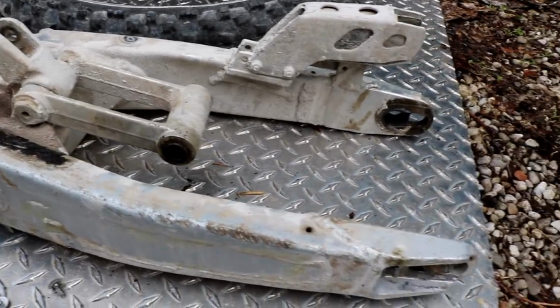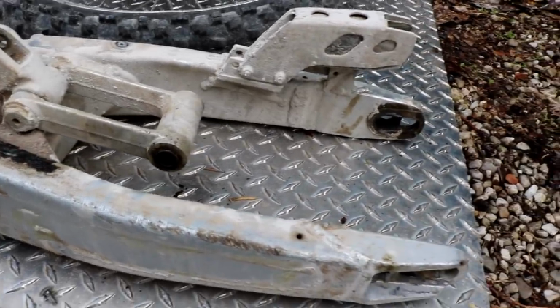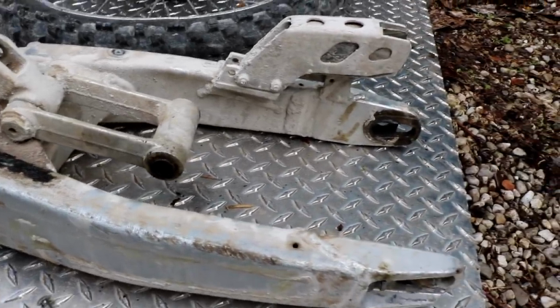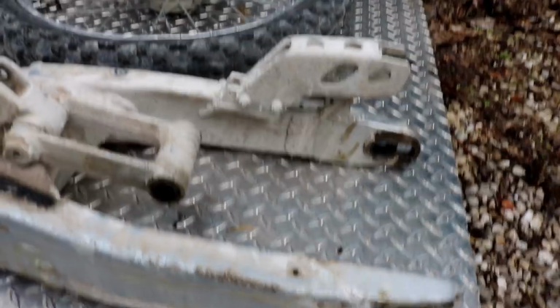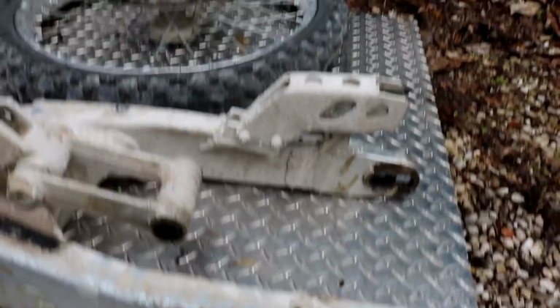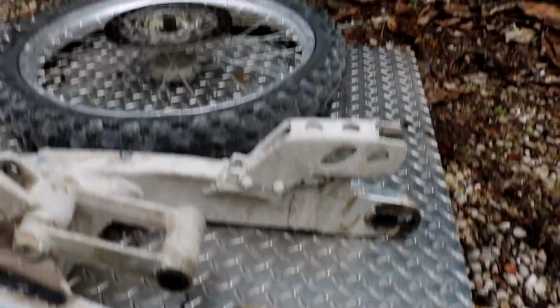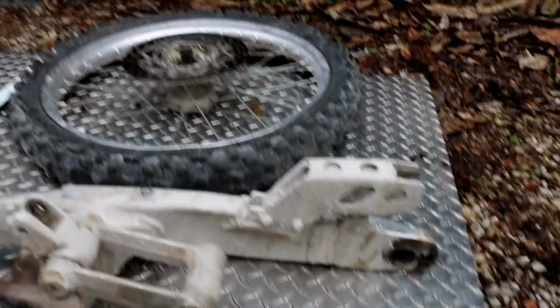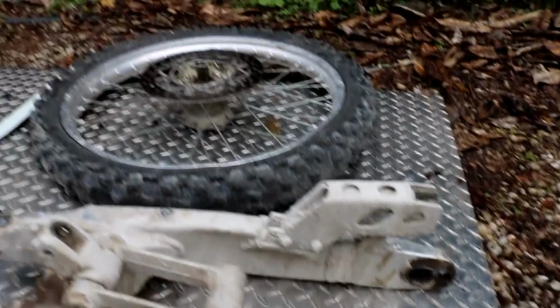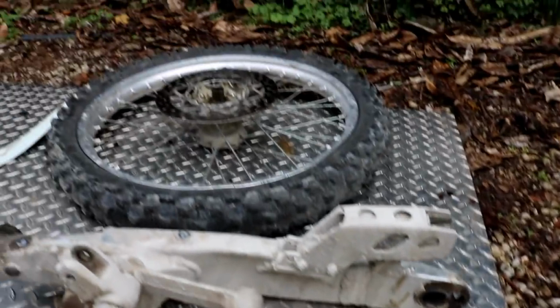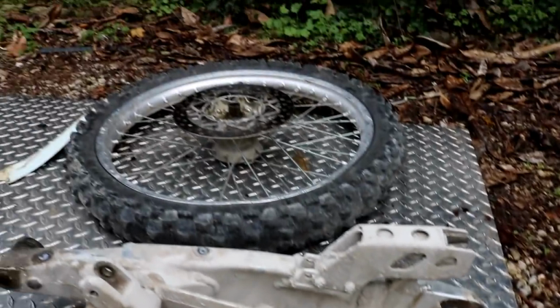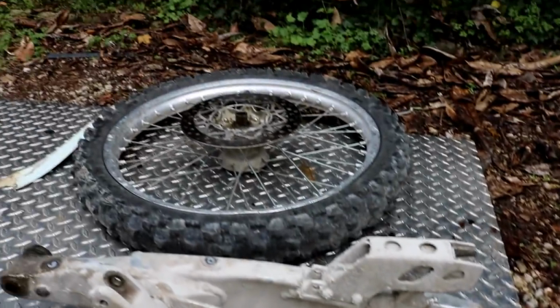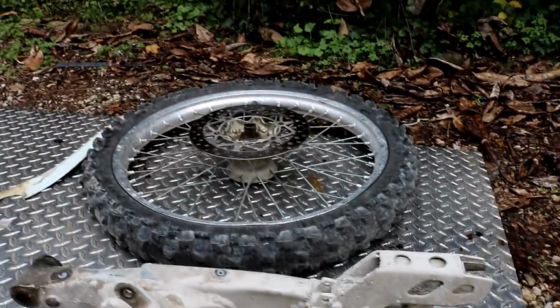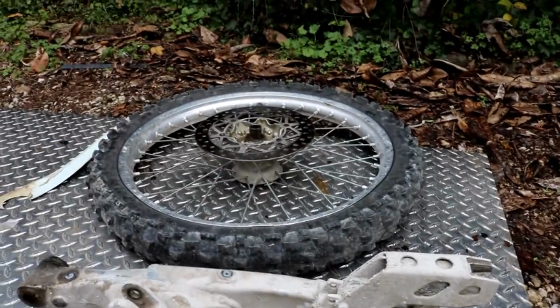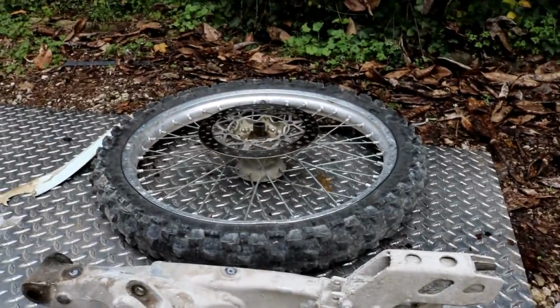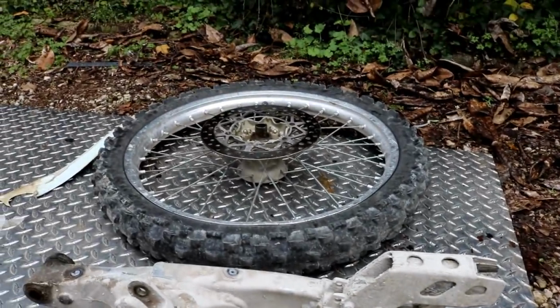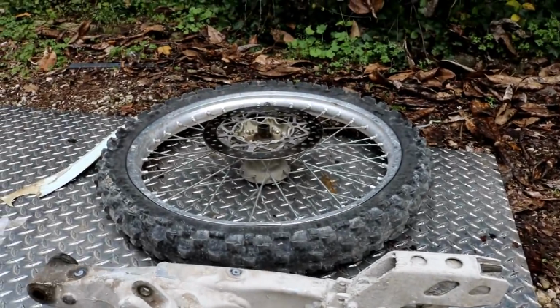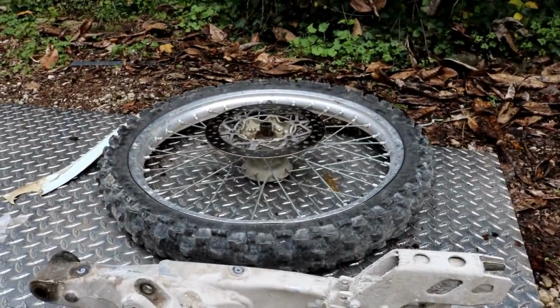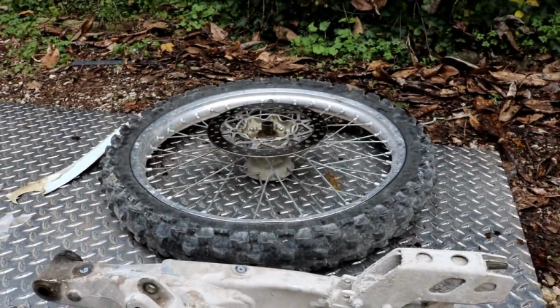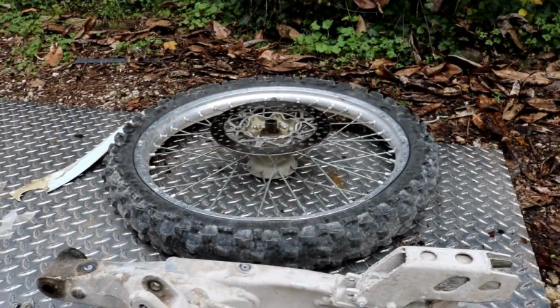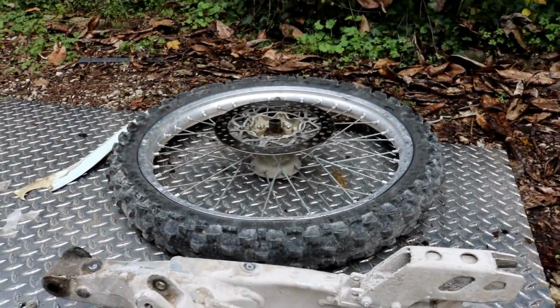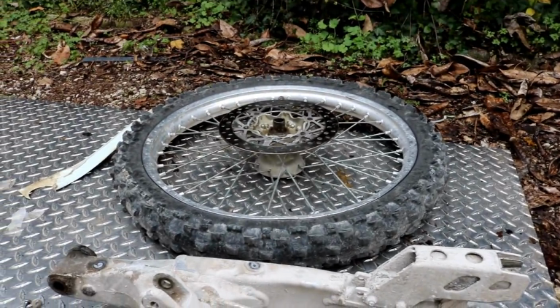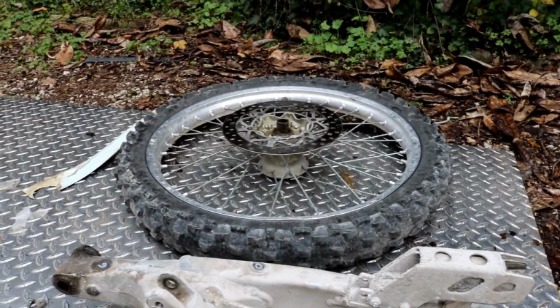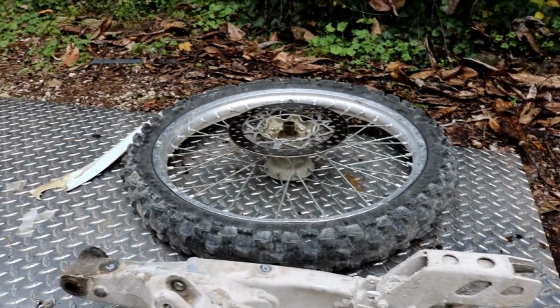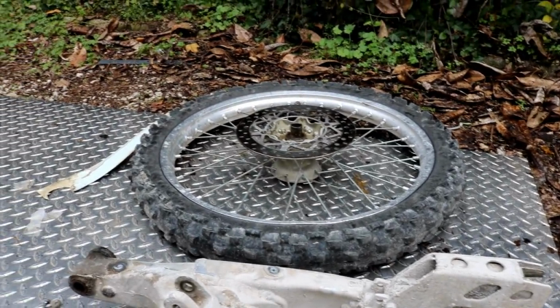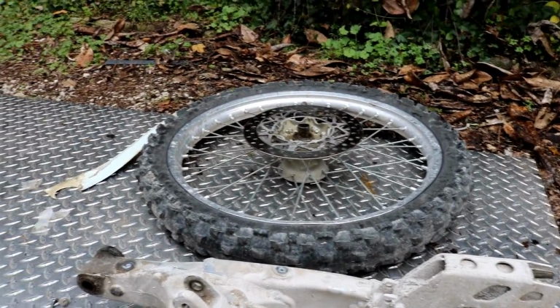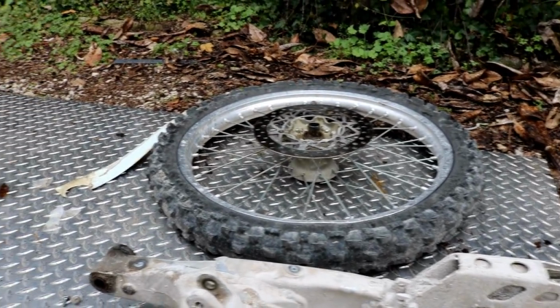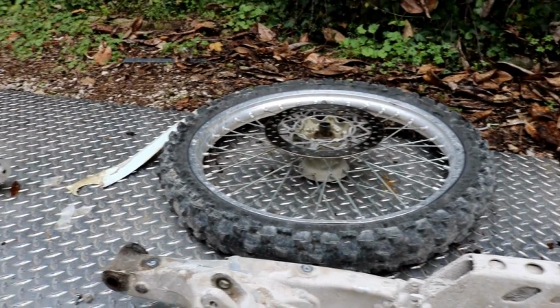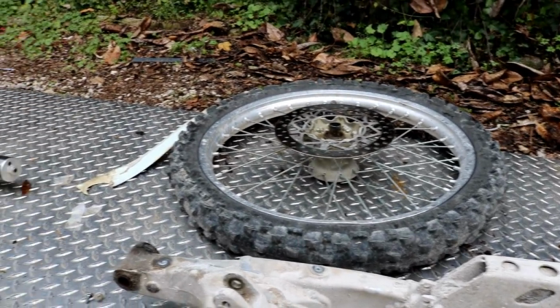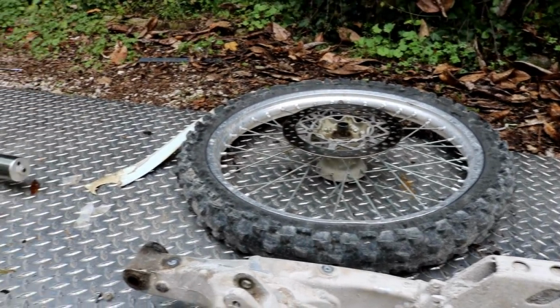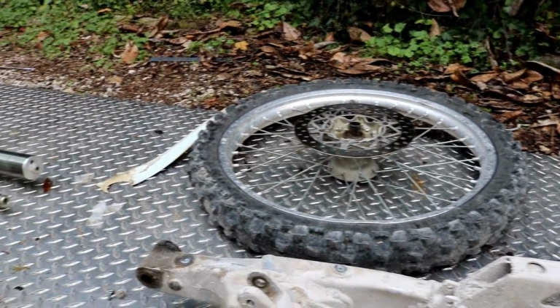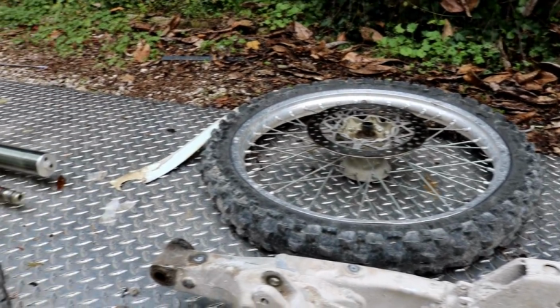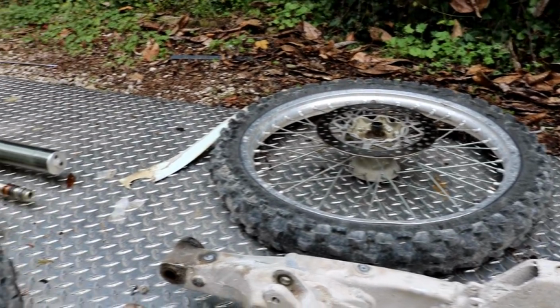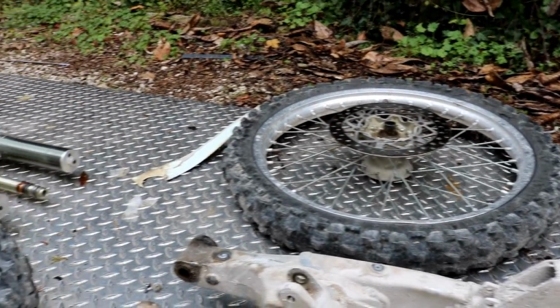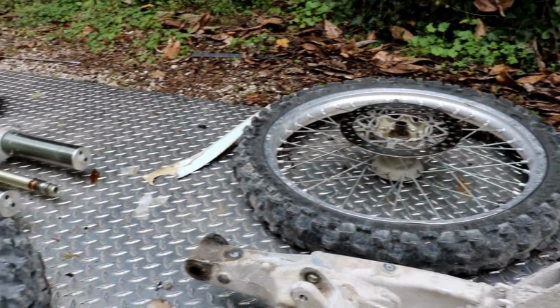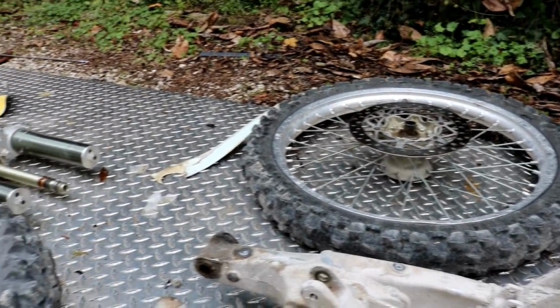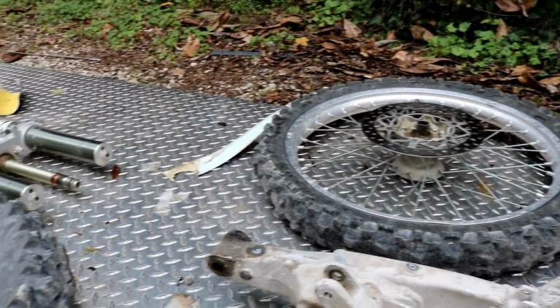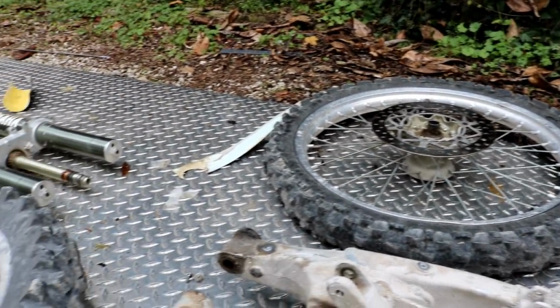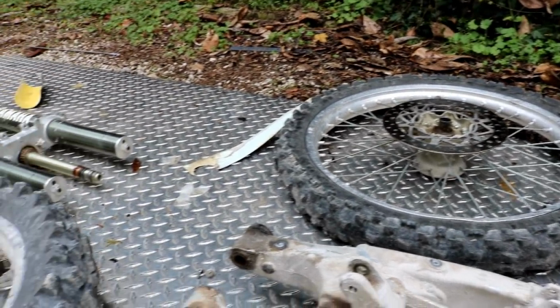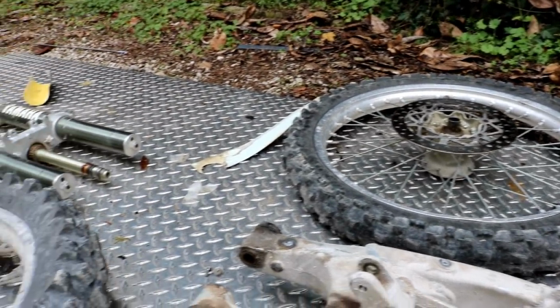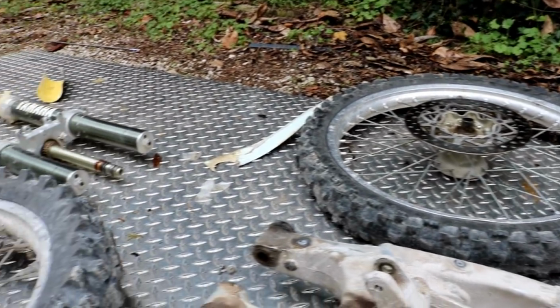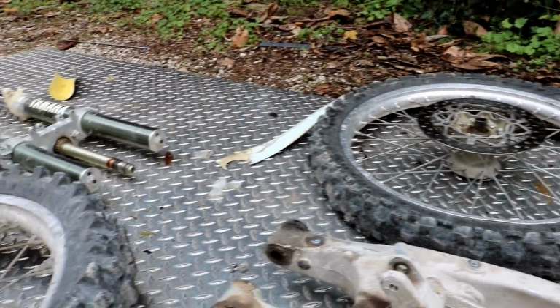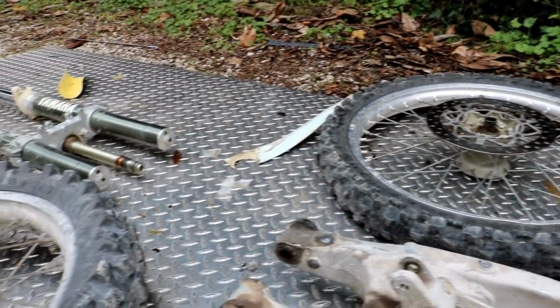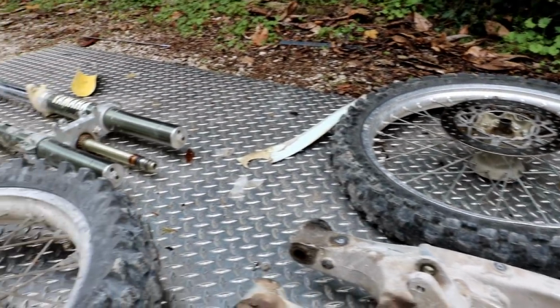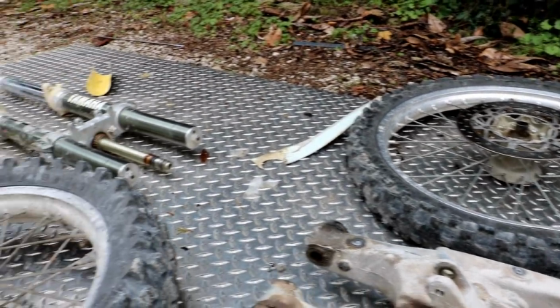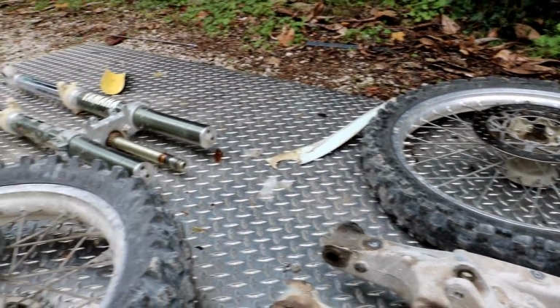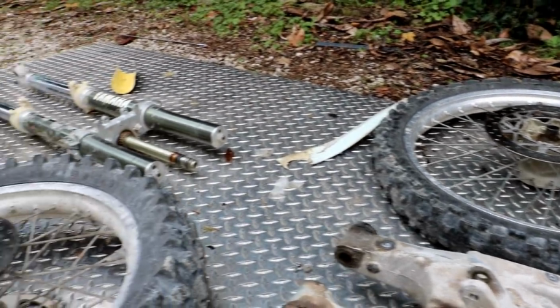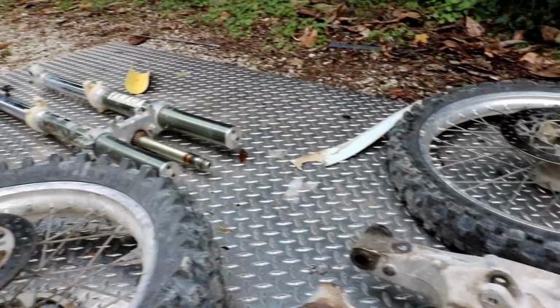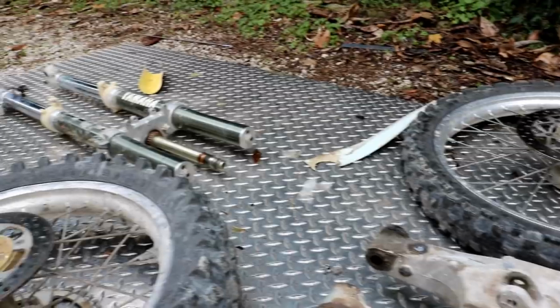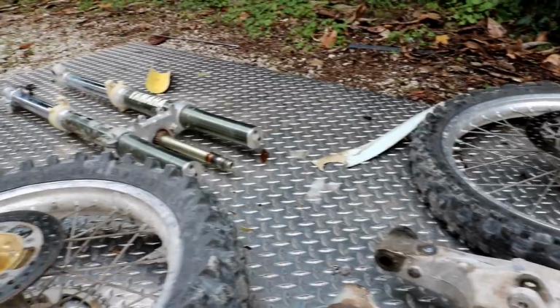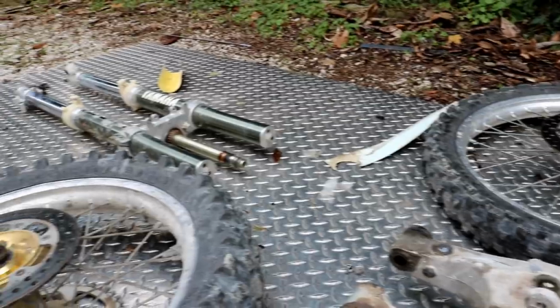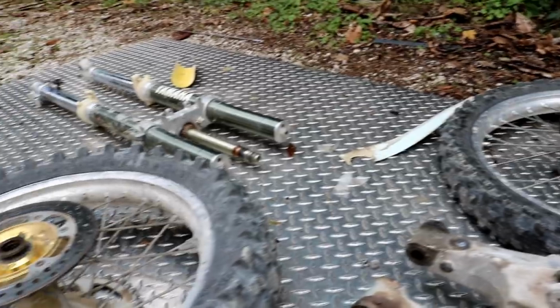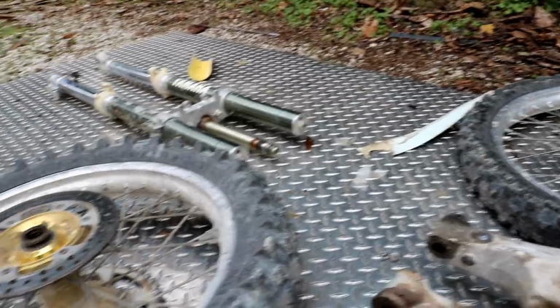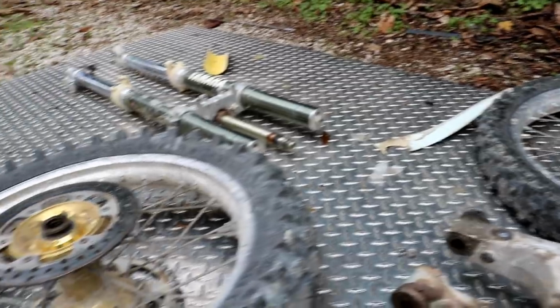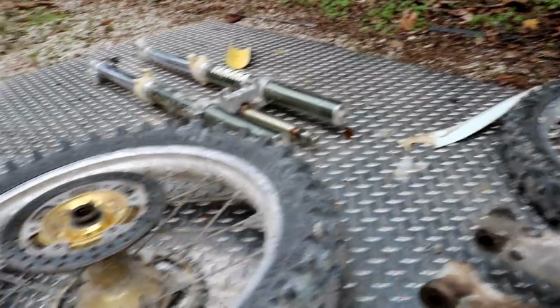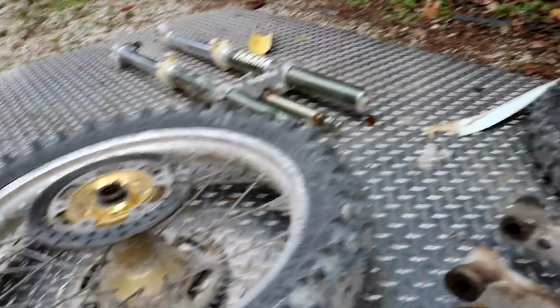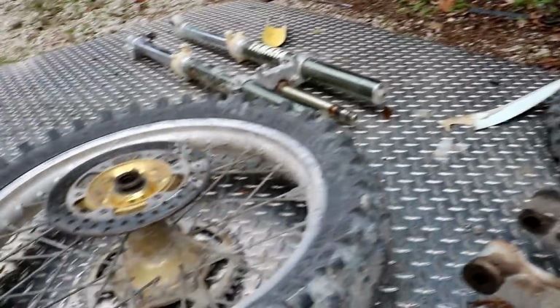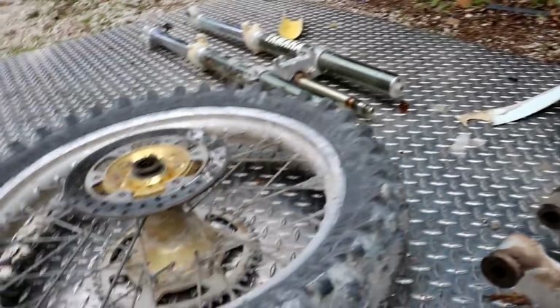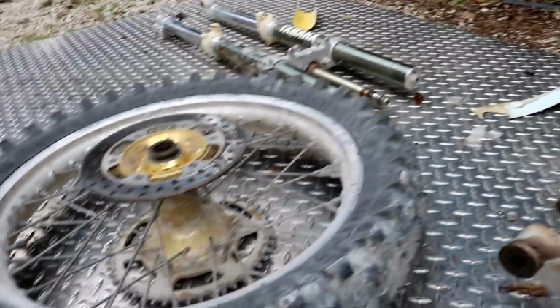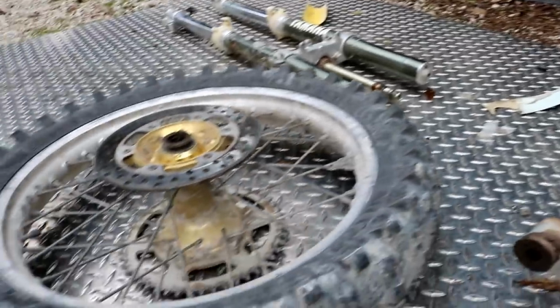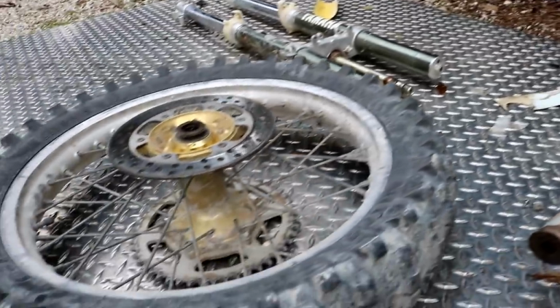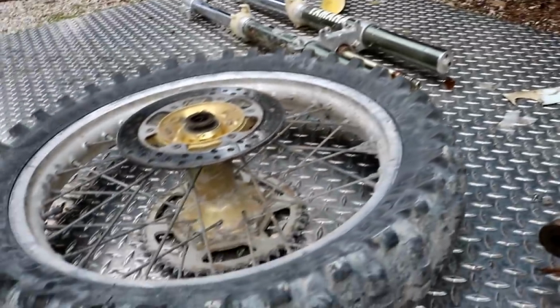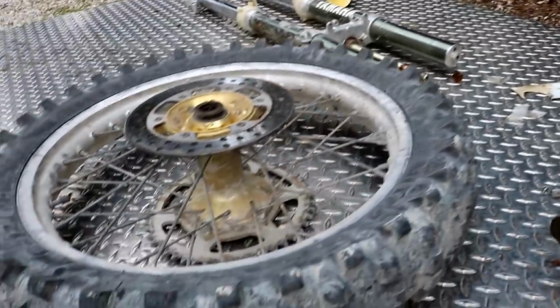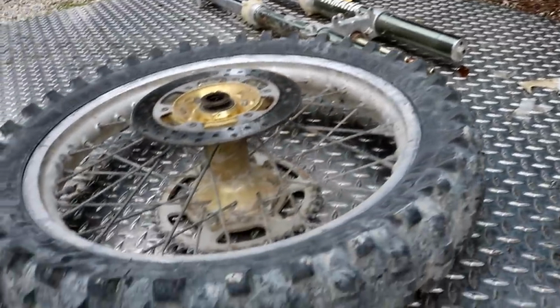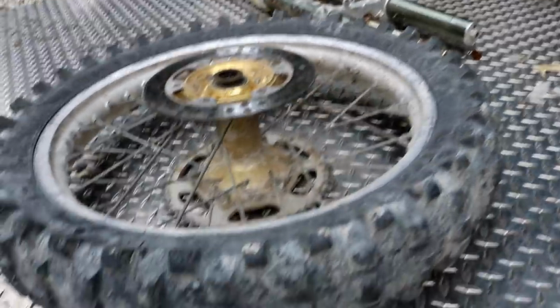These are the parts I pulled off from the first episode and they are crusty. So we're going to go ahead and clean these up and get them shining like they're brand new.